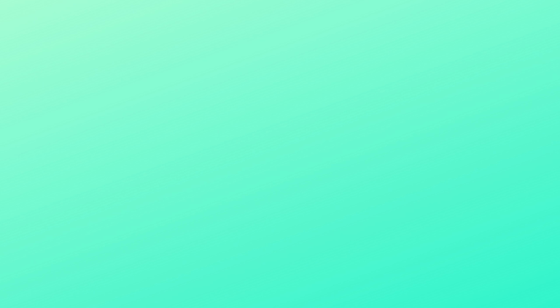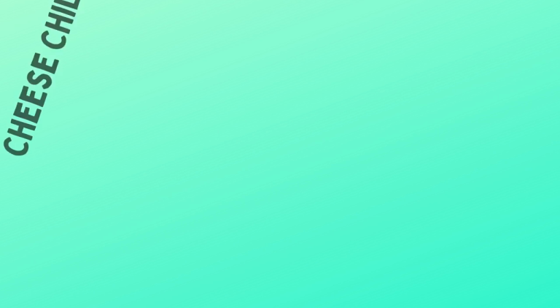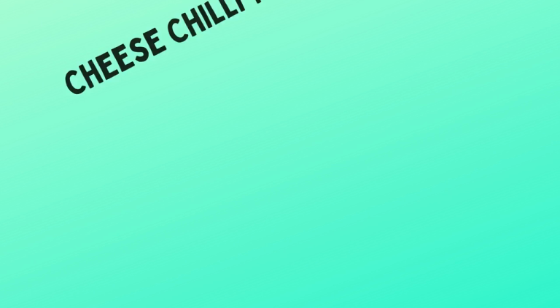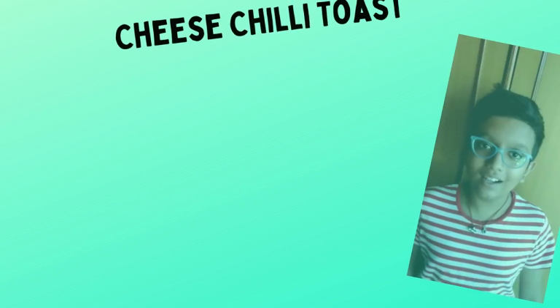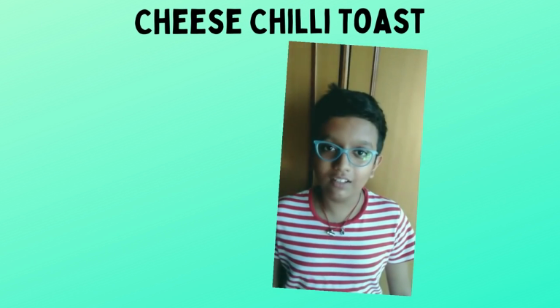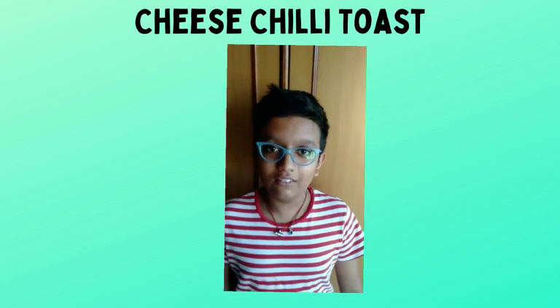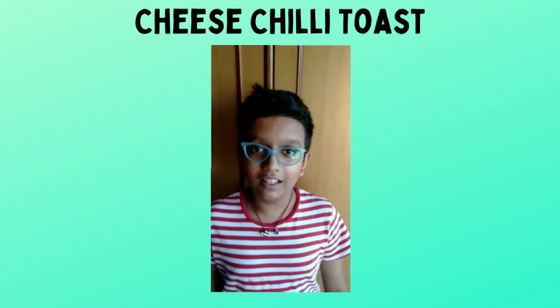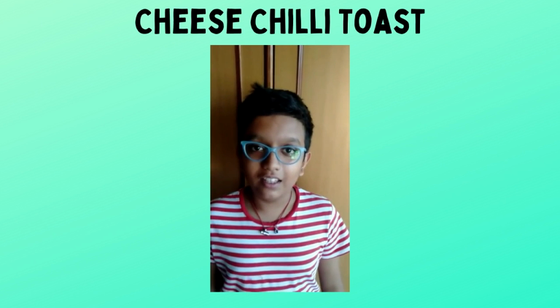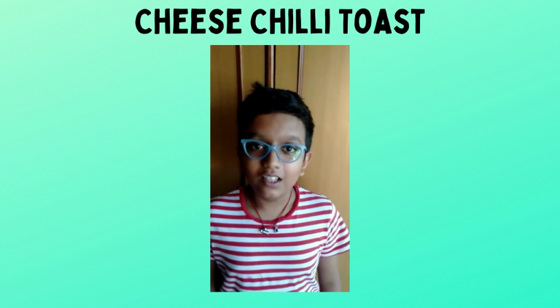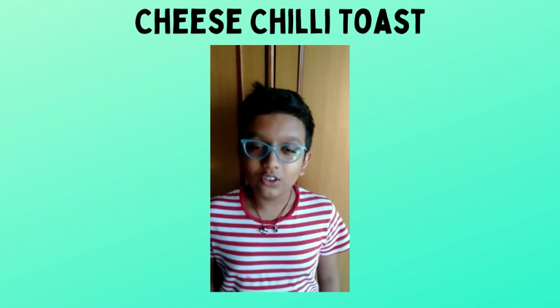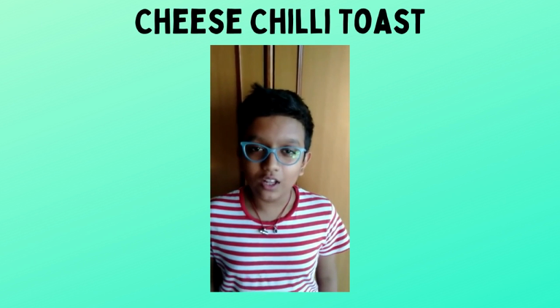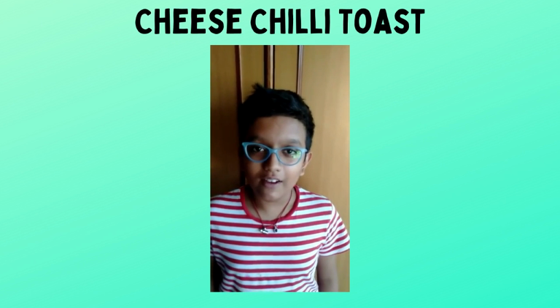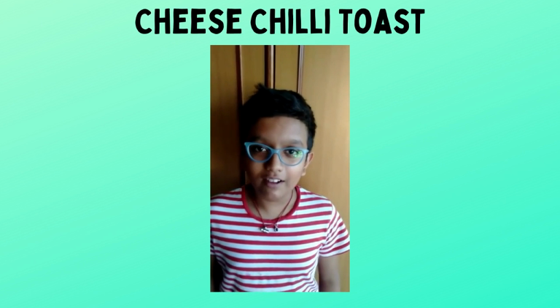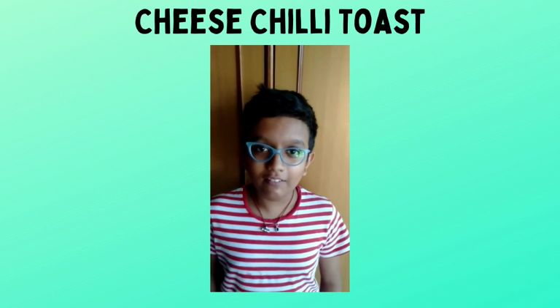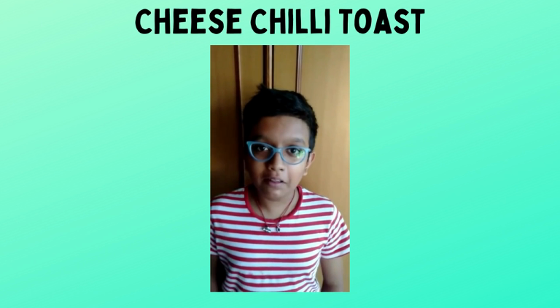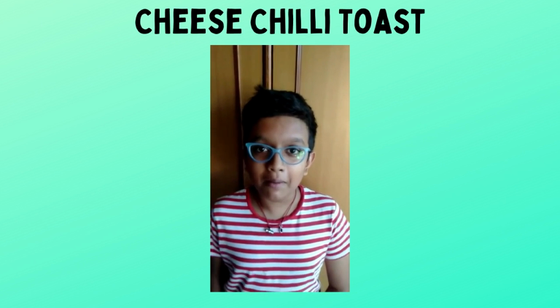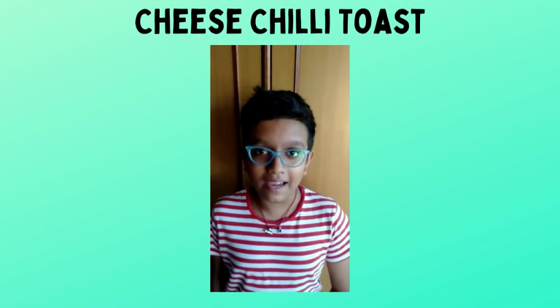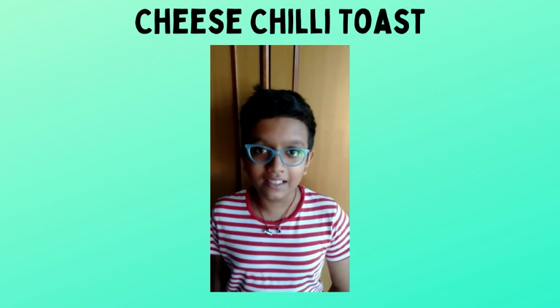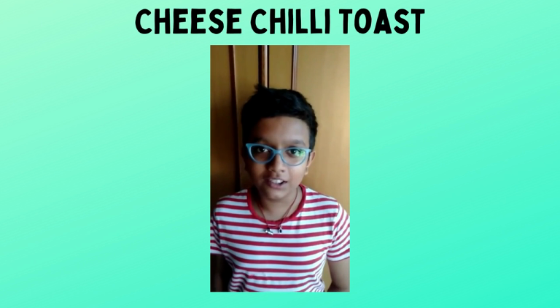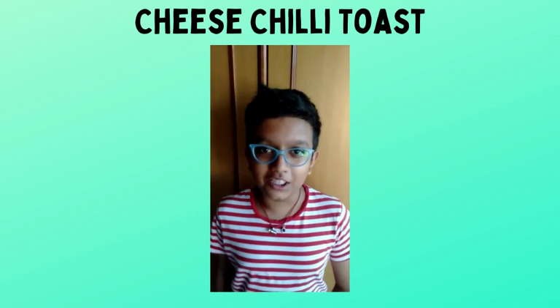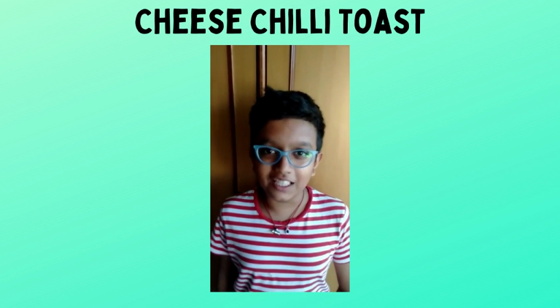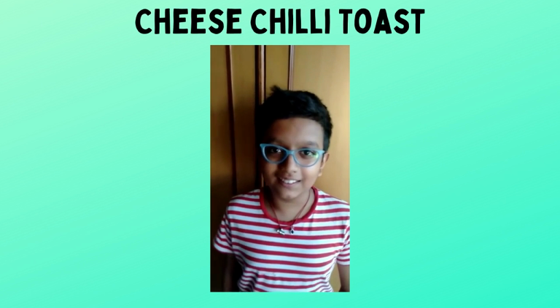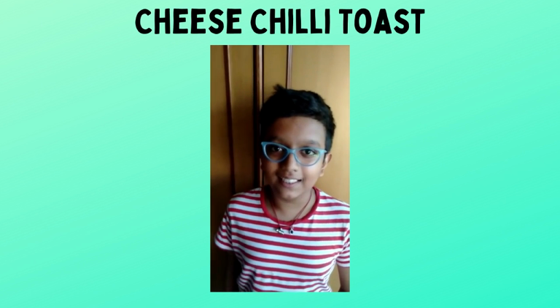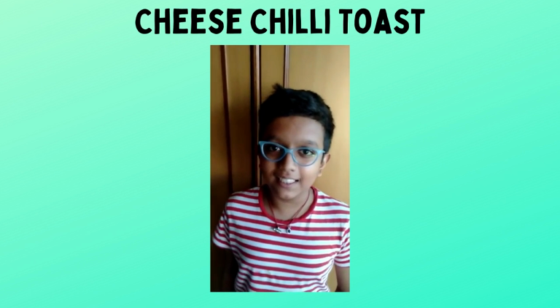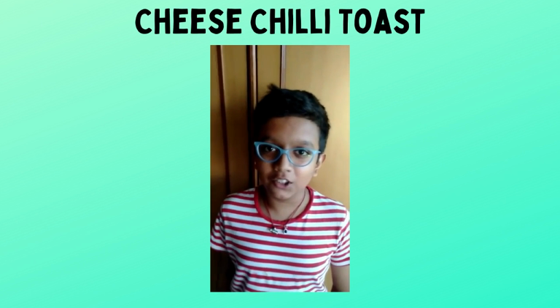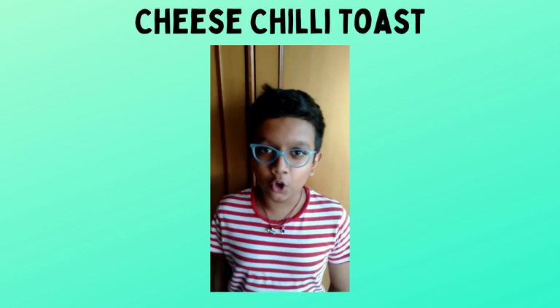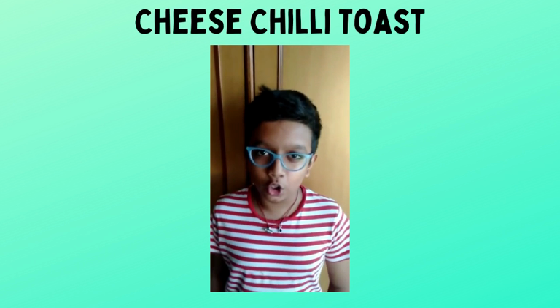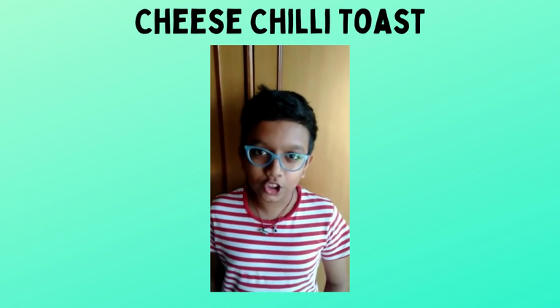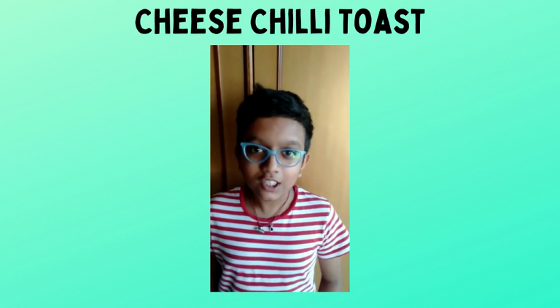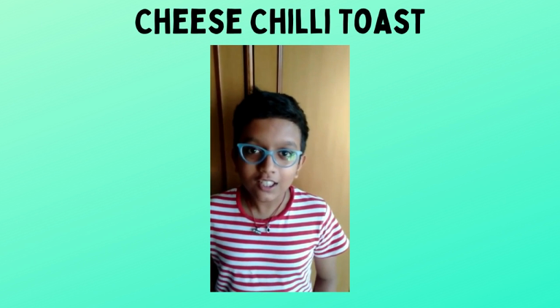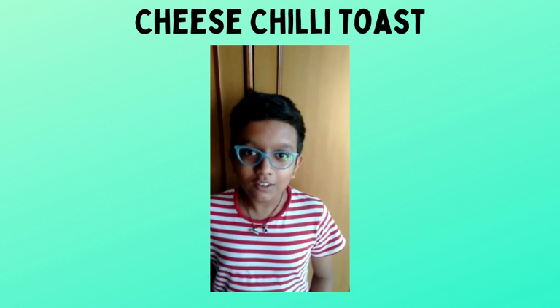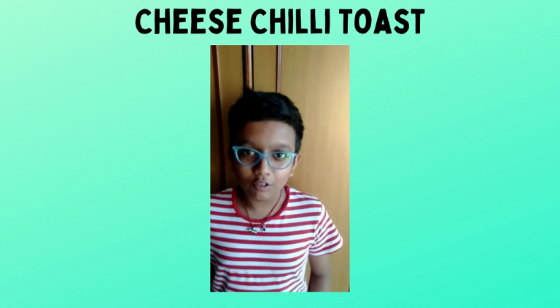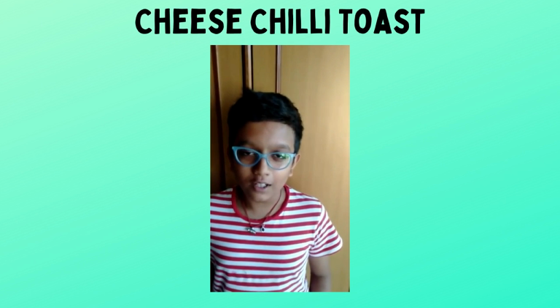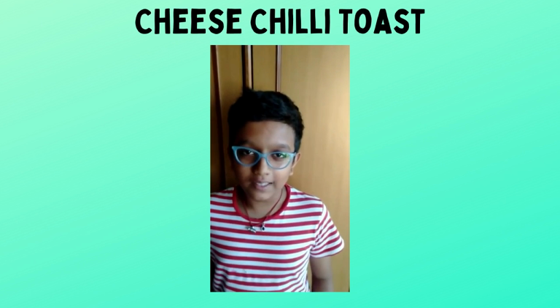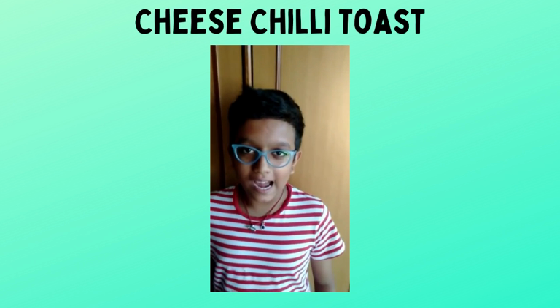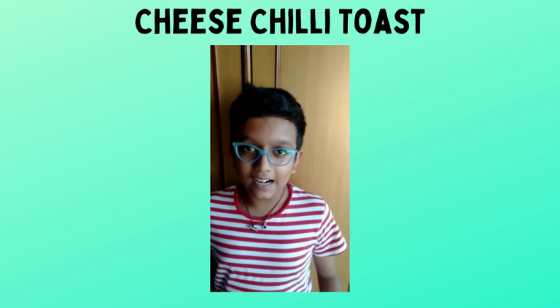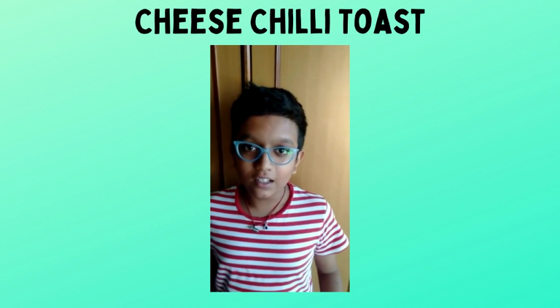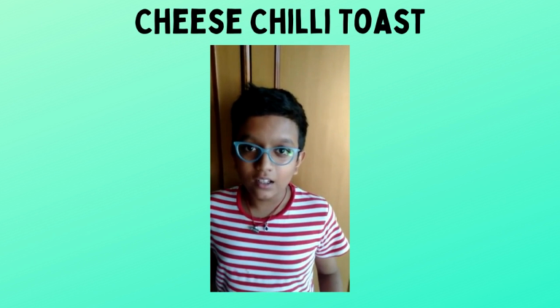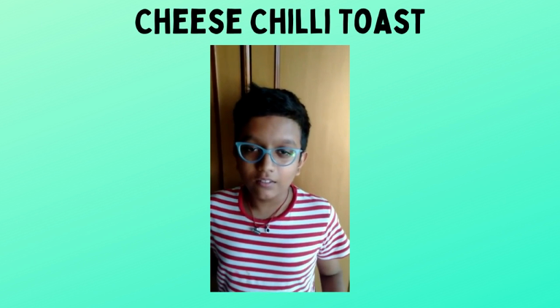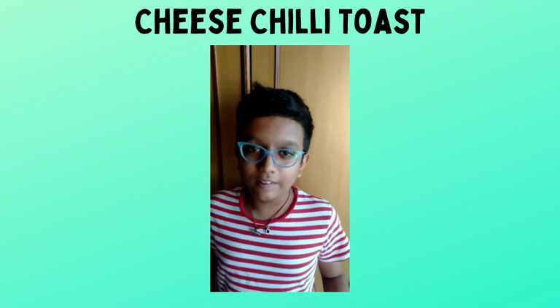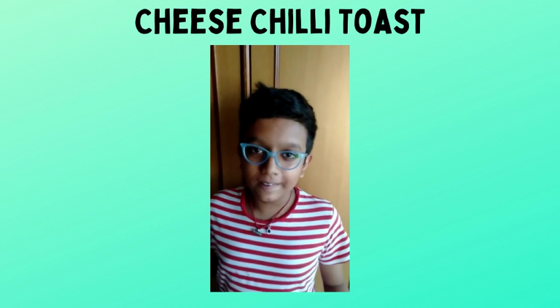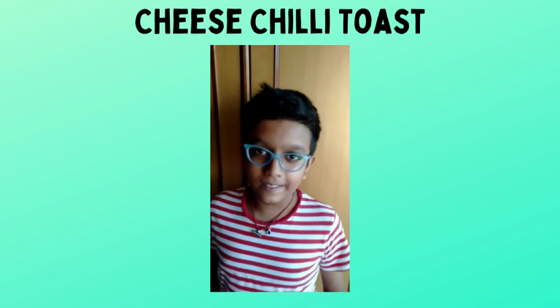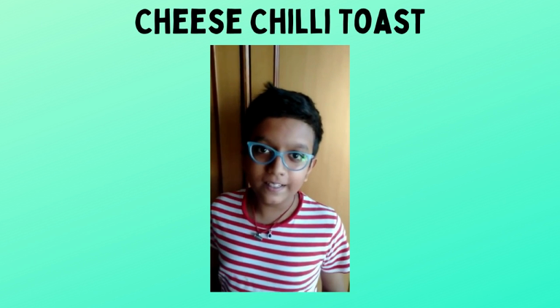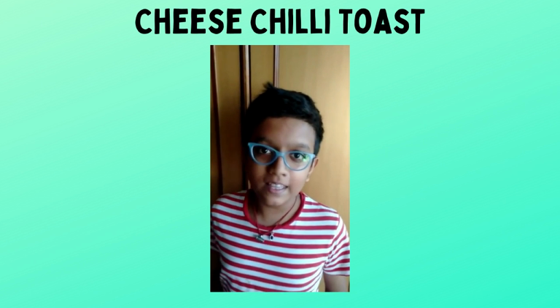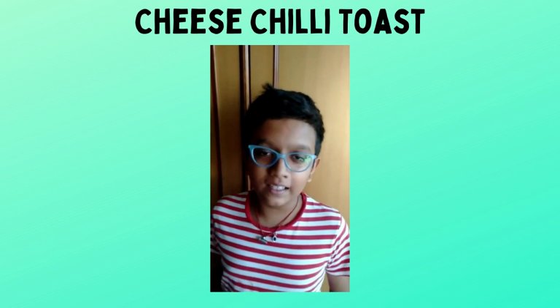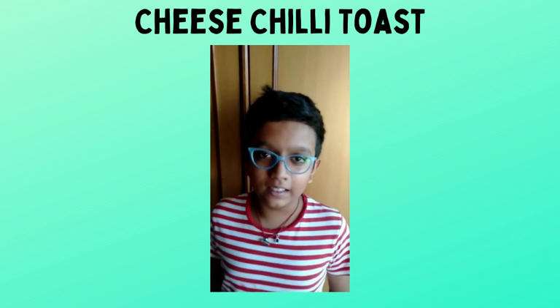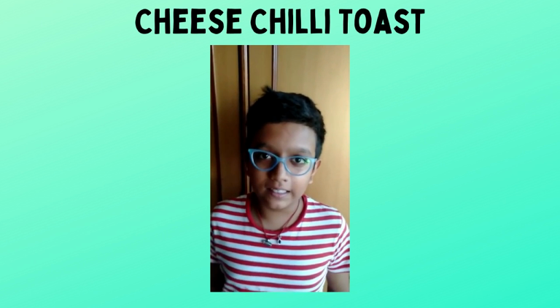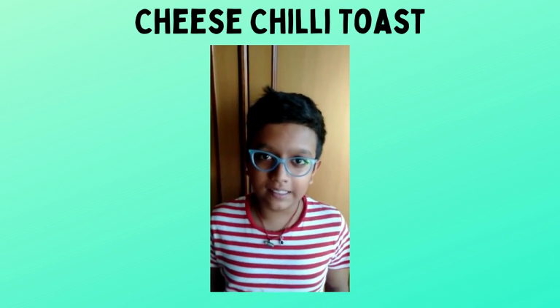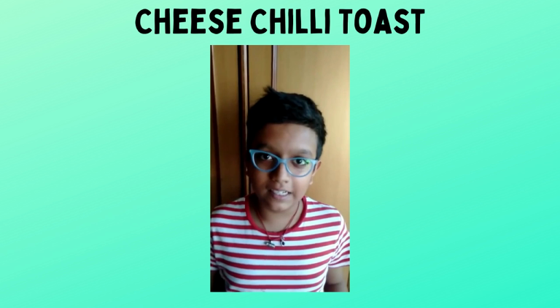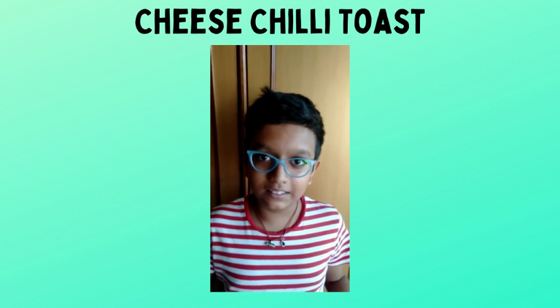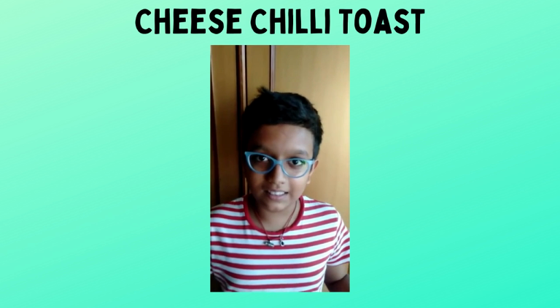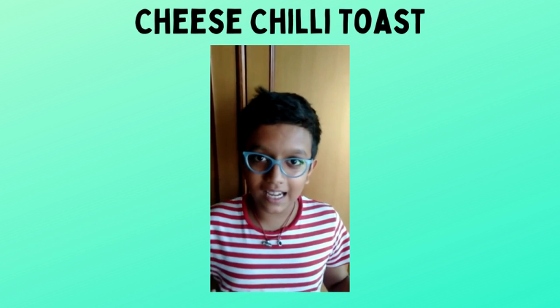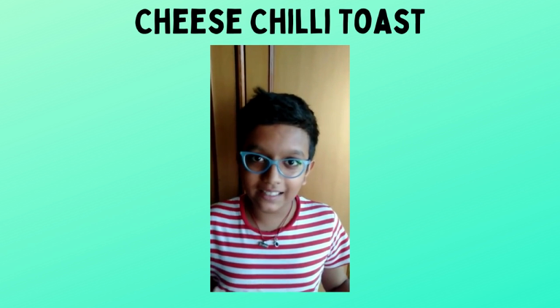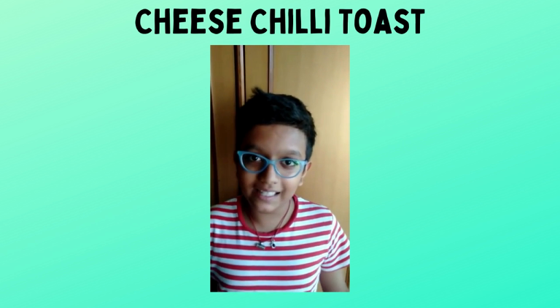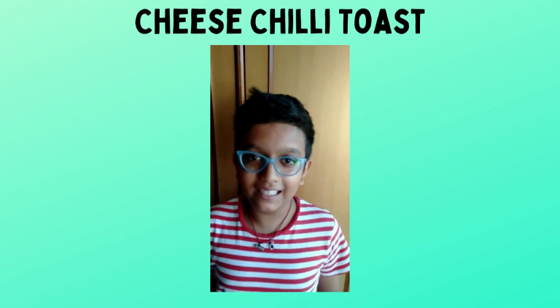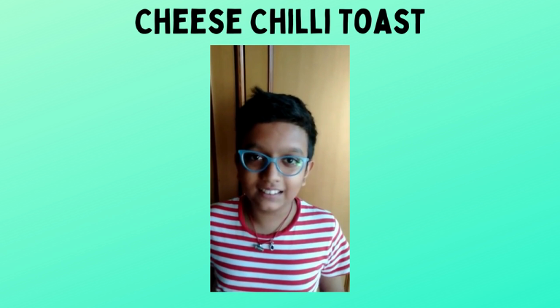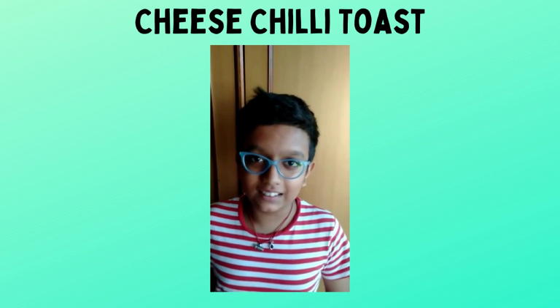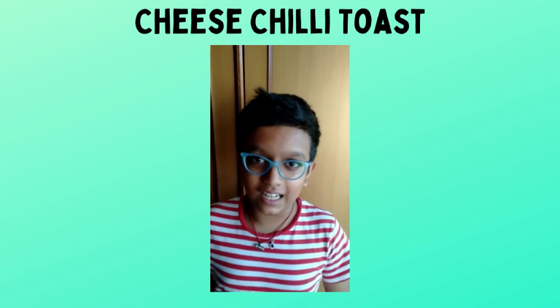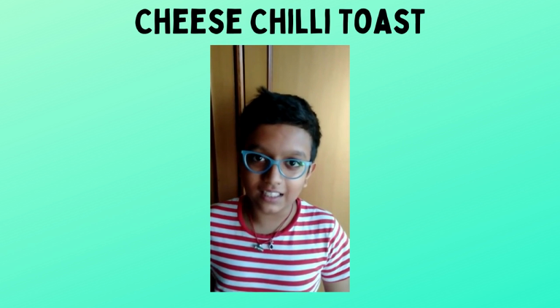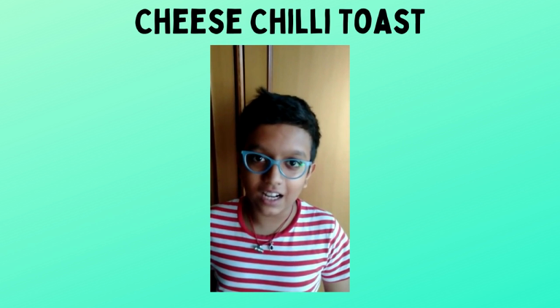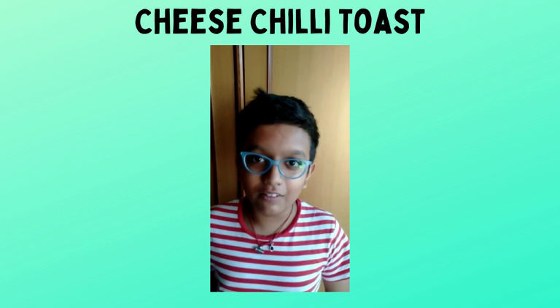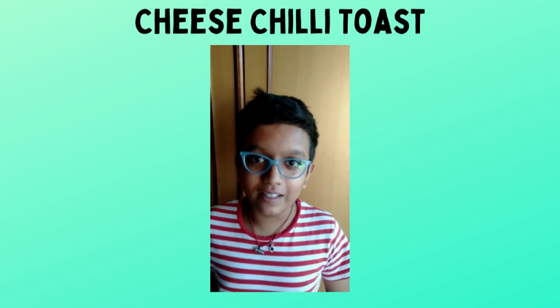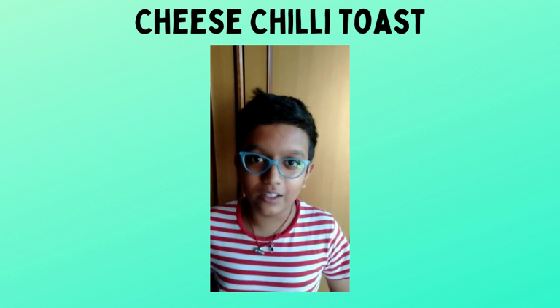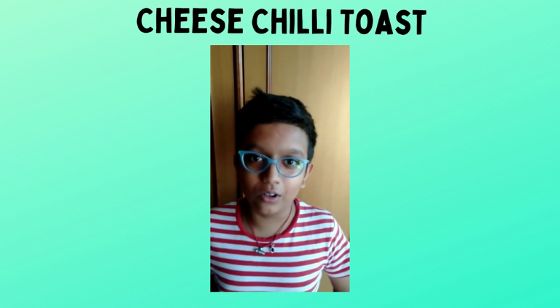Hello everyone, today we will make cheese chili toast. For that we need the ingredients — let's start our video.